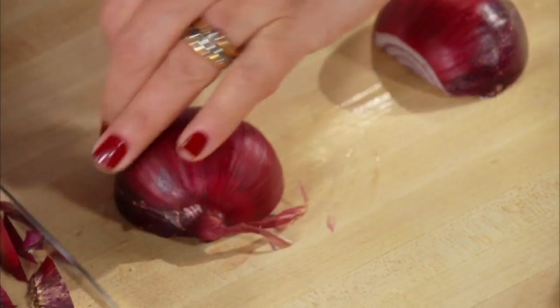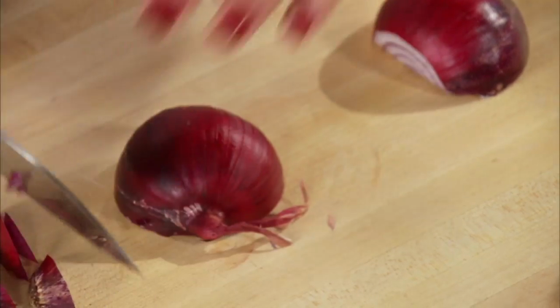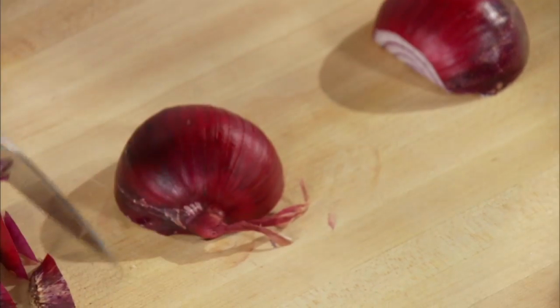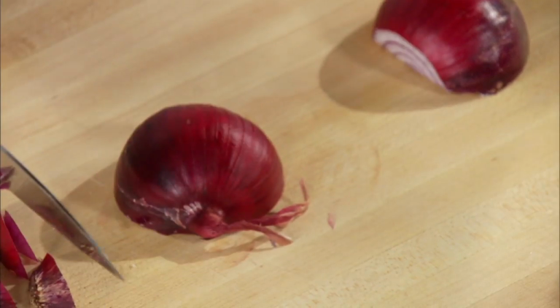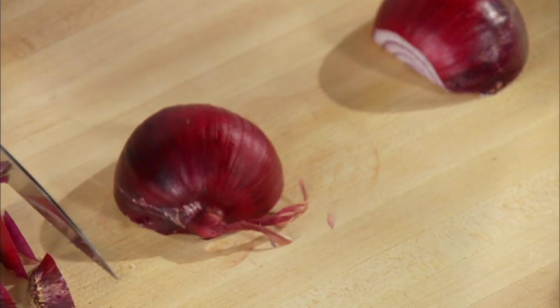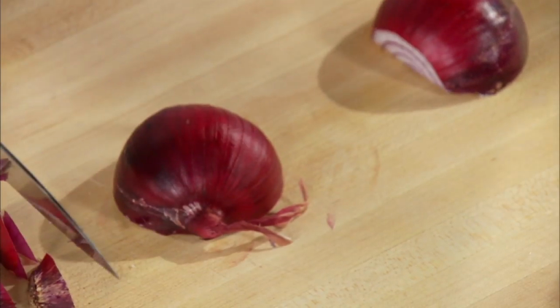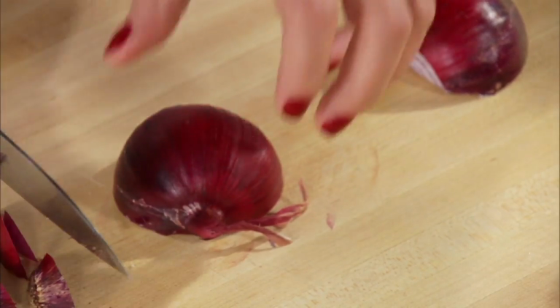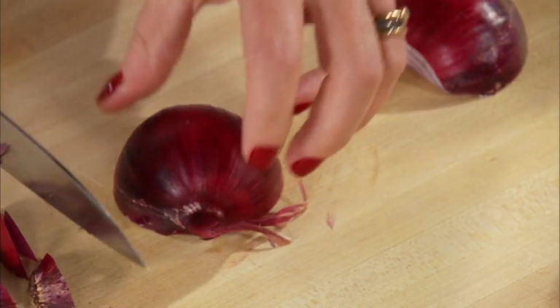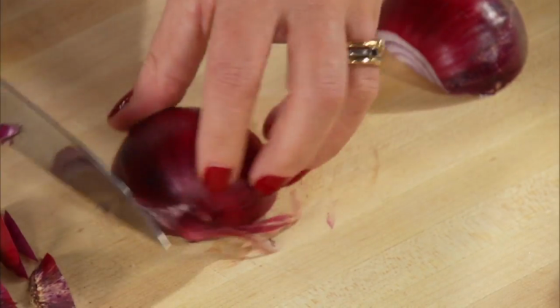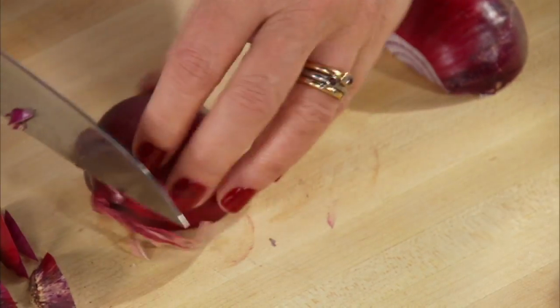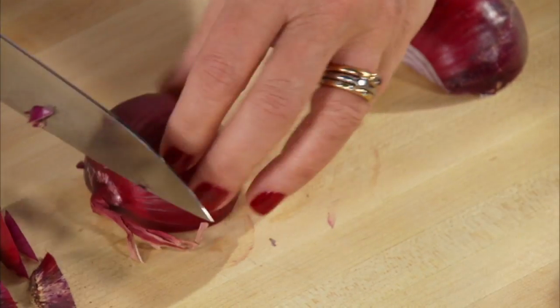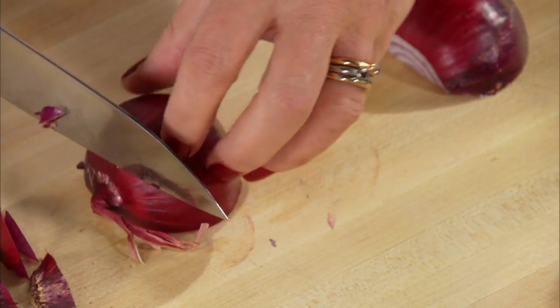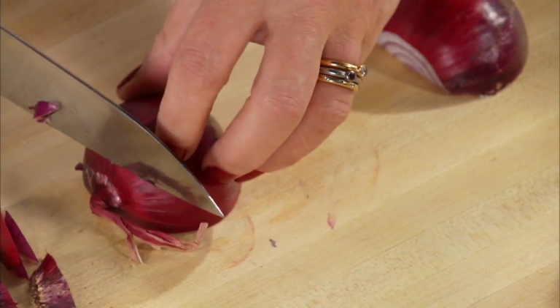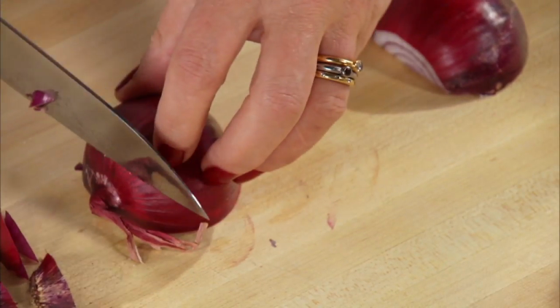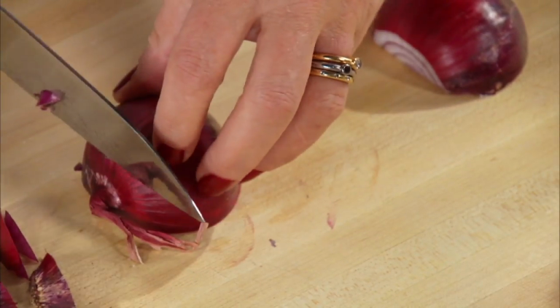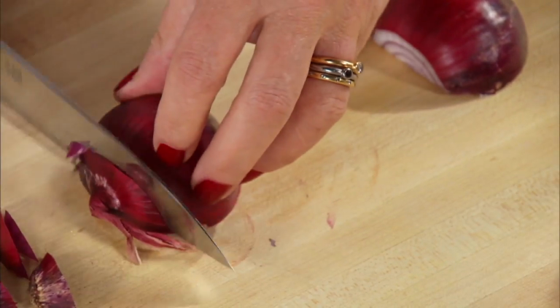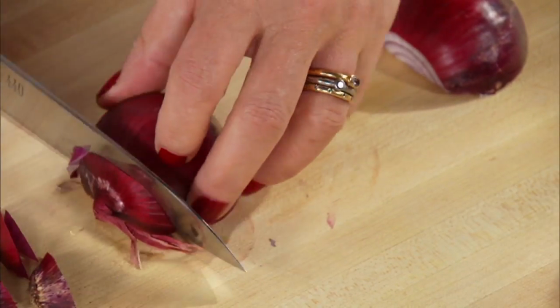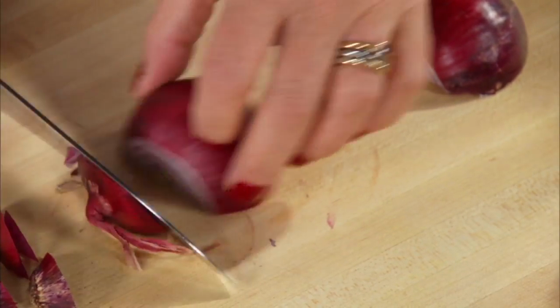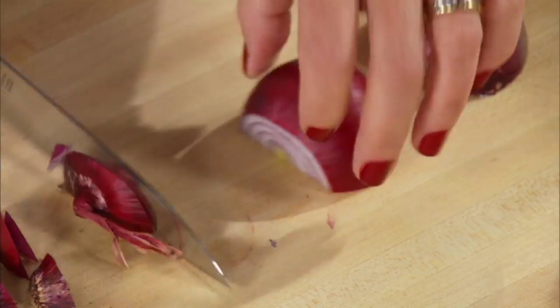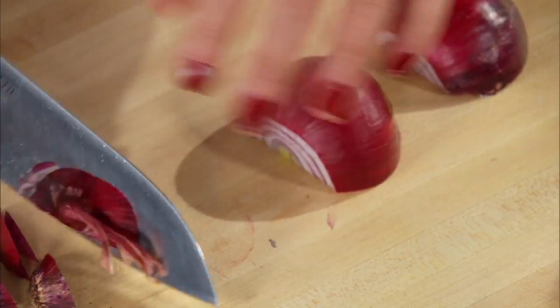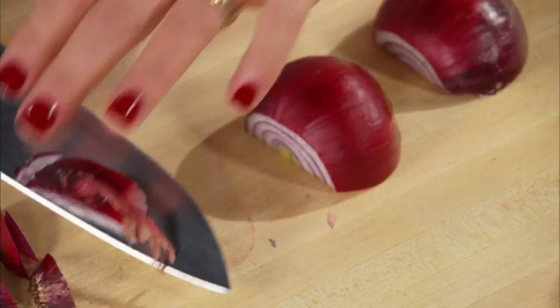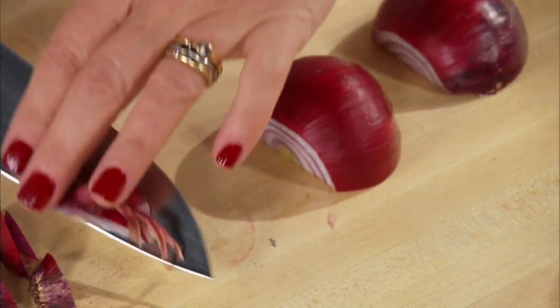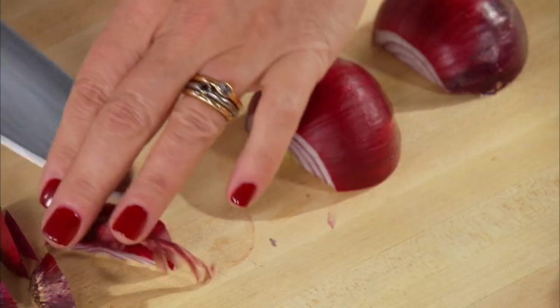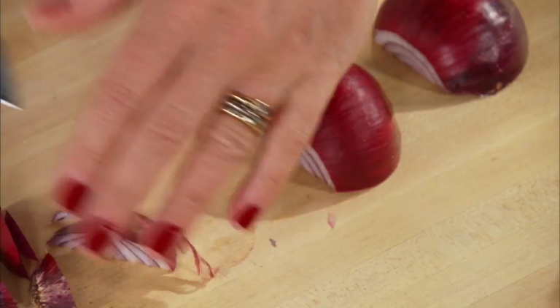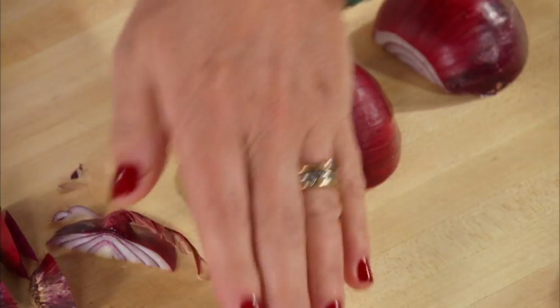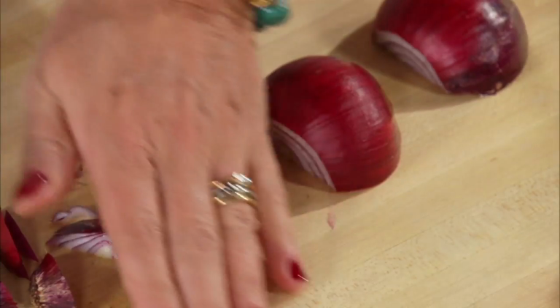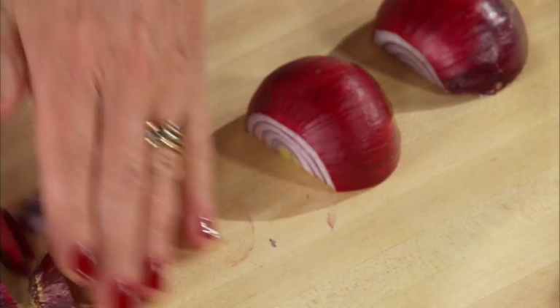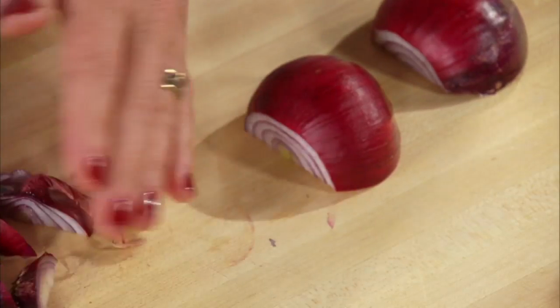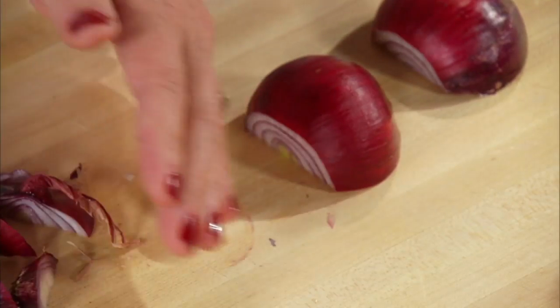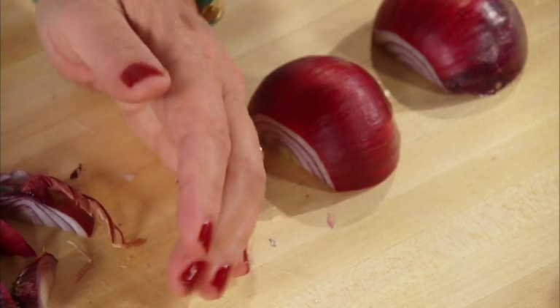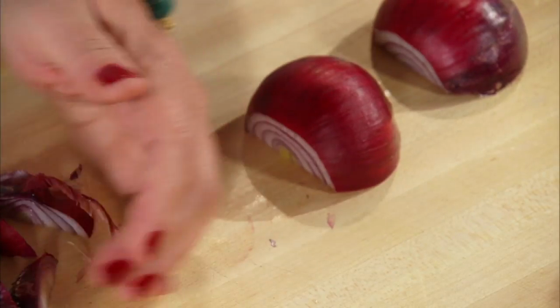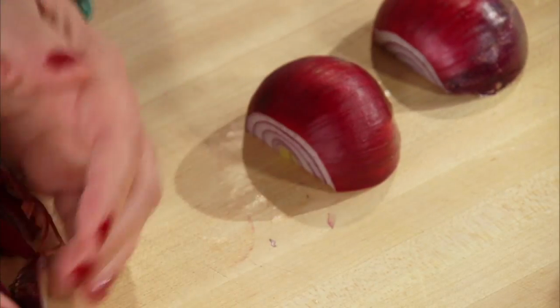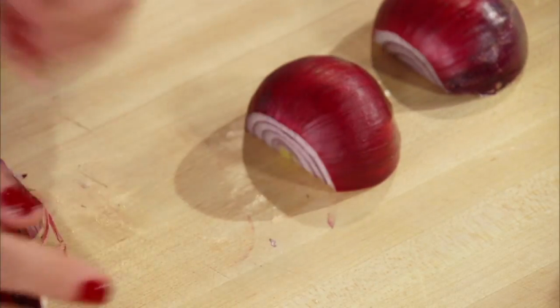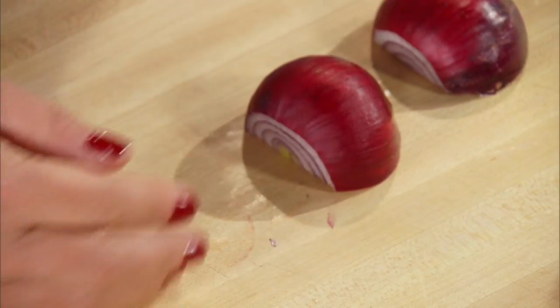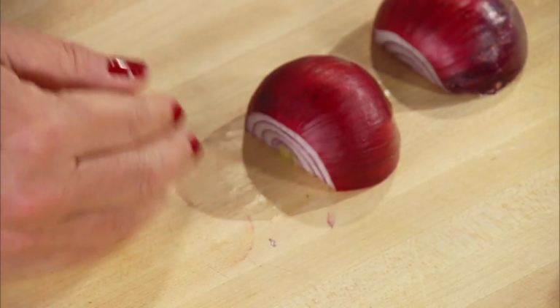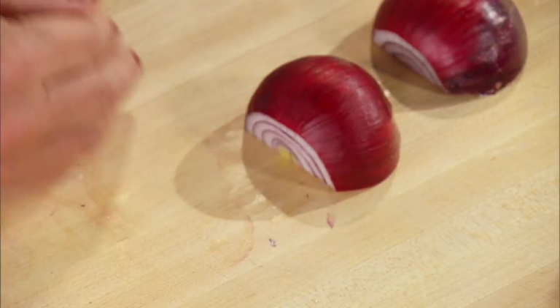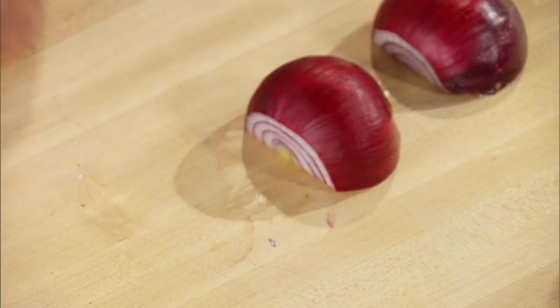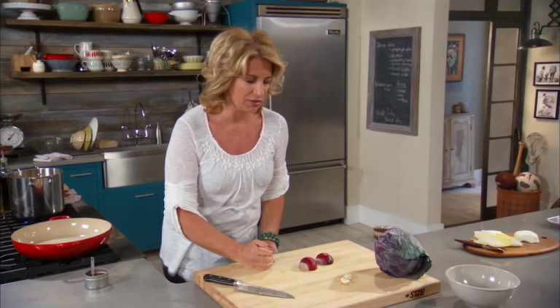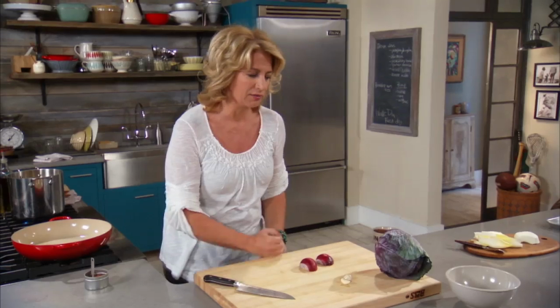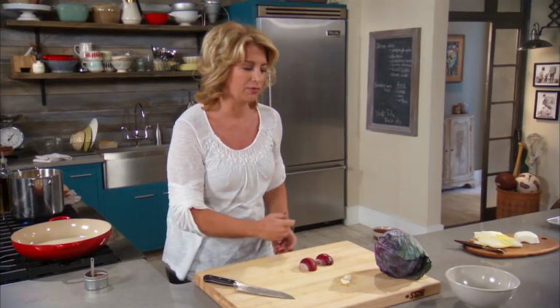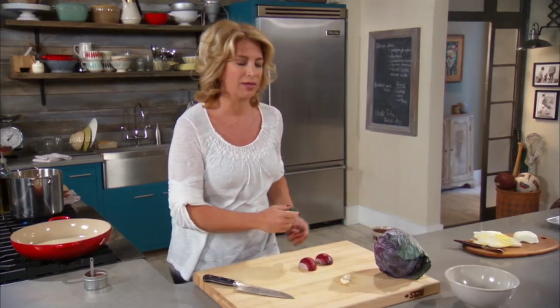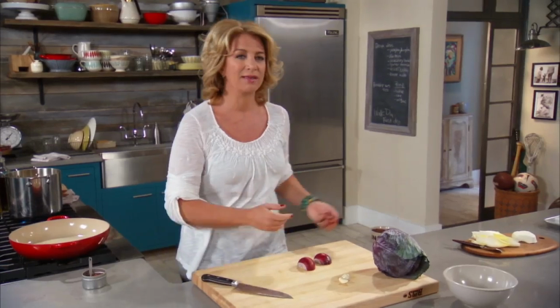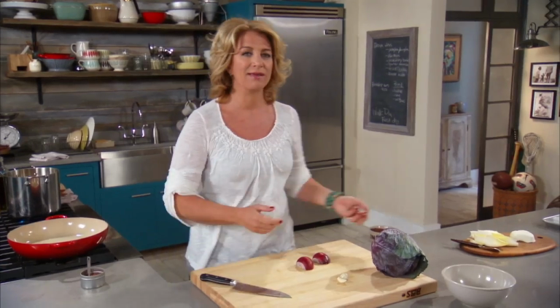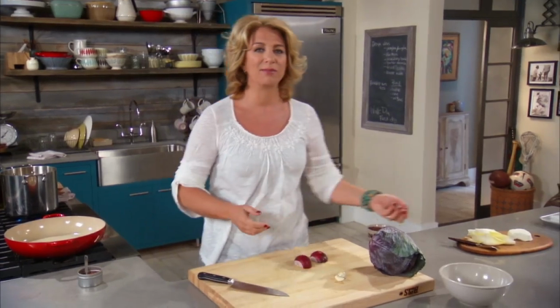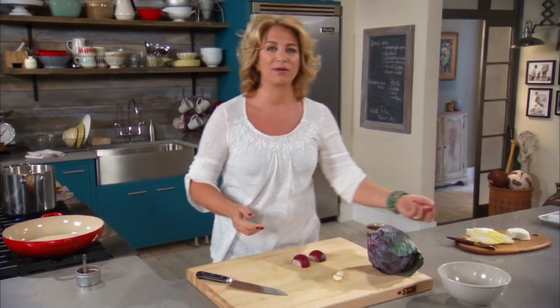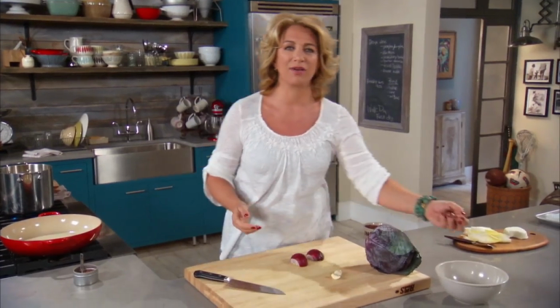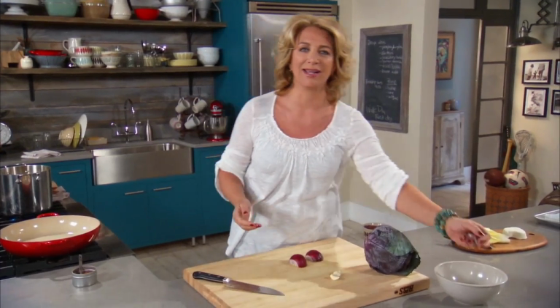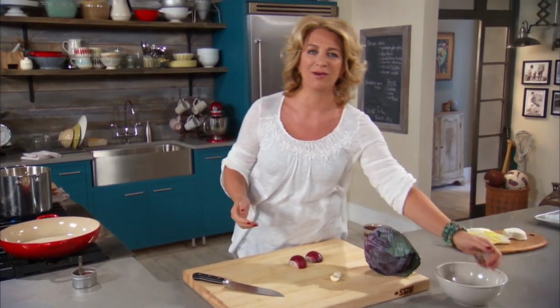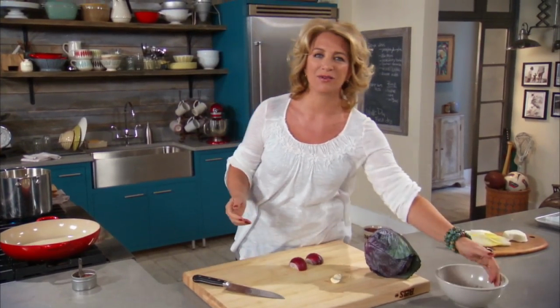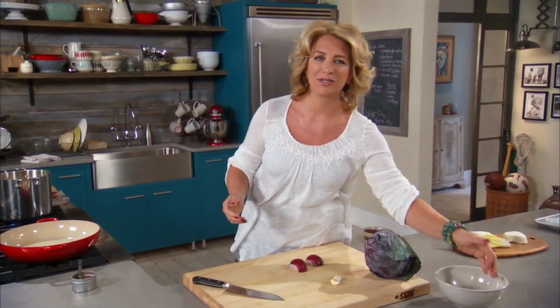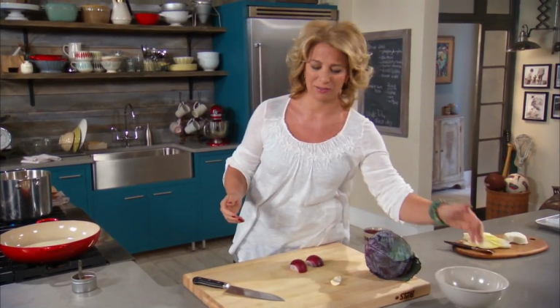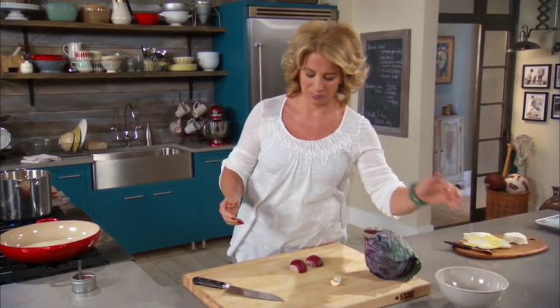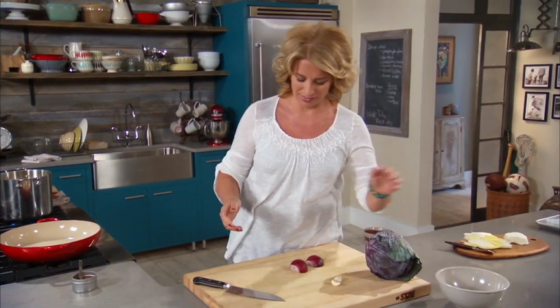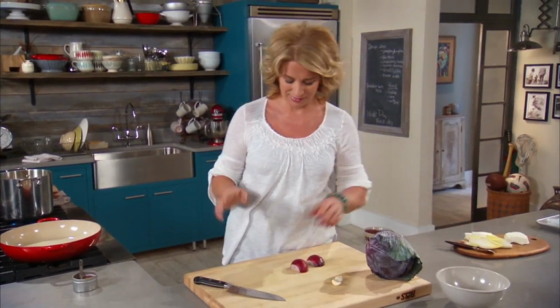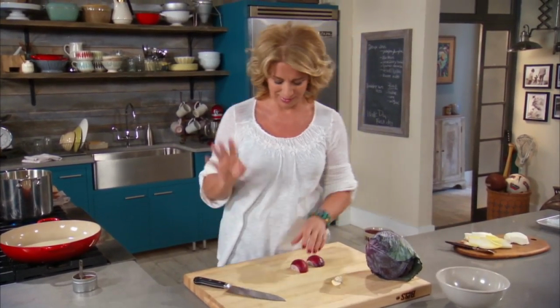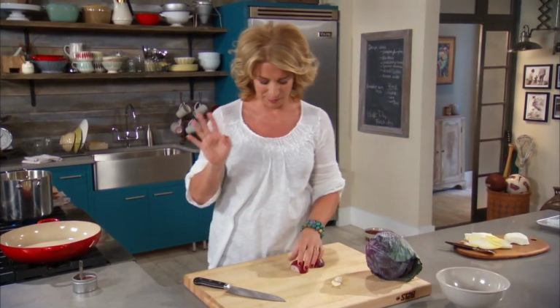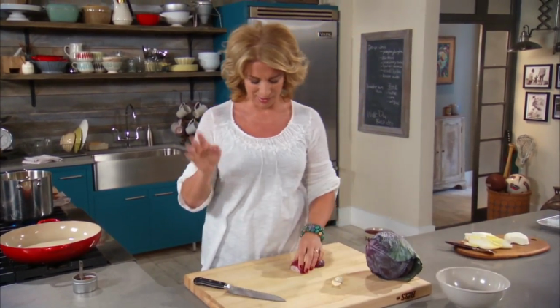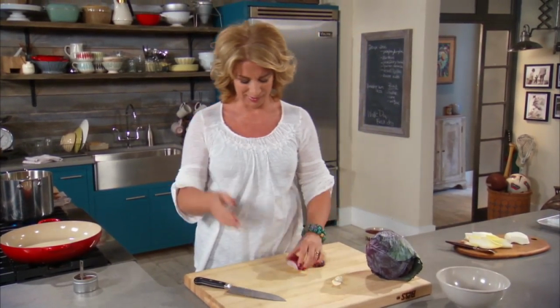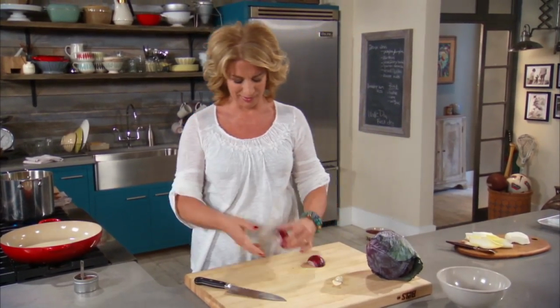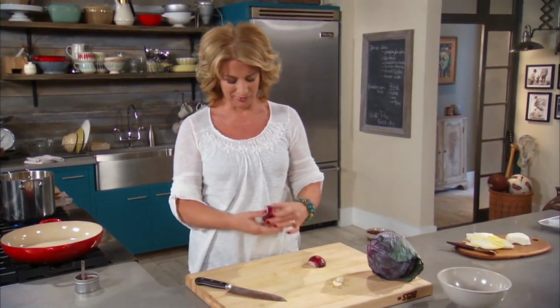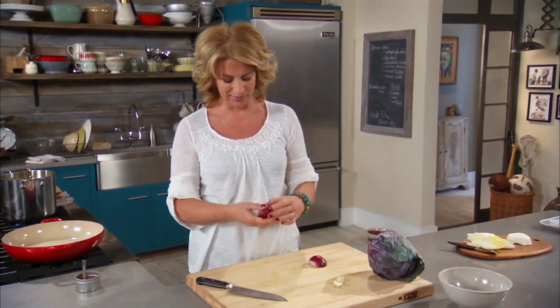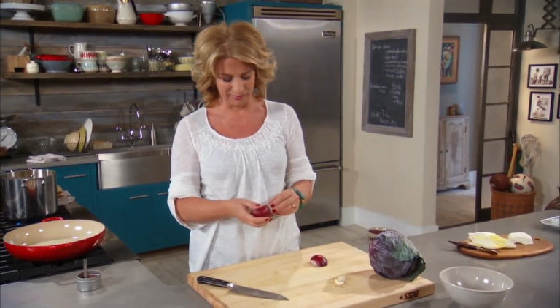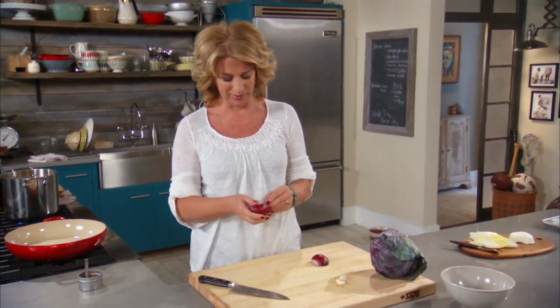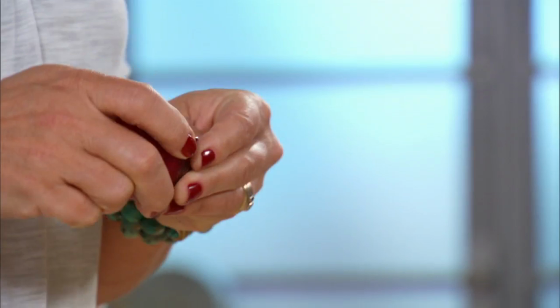My husband is so tolerant — I could pretty much do anything. But if I overcook the pasta, I'm not going to hear the end of it.